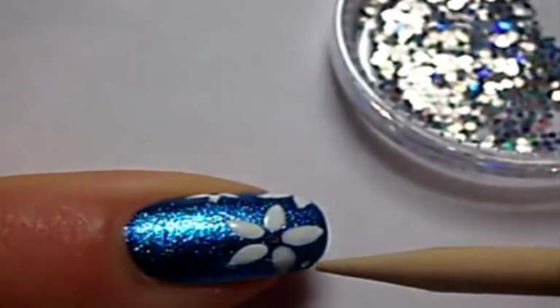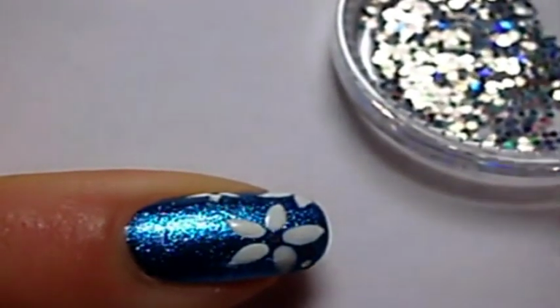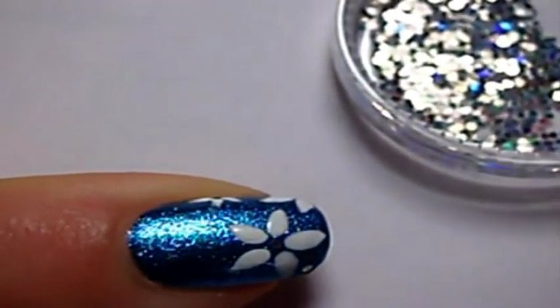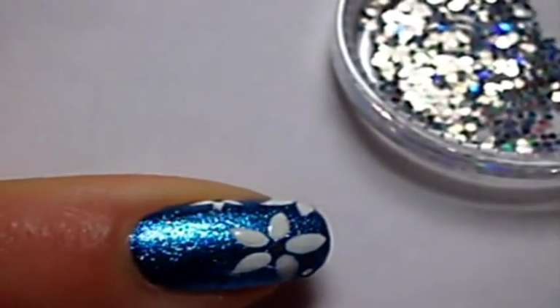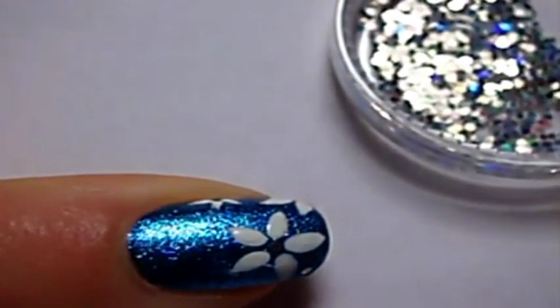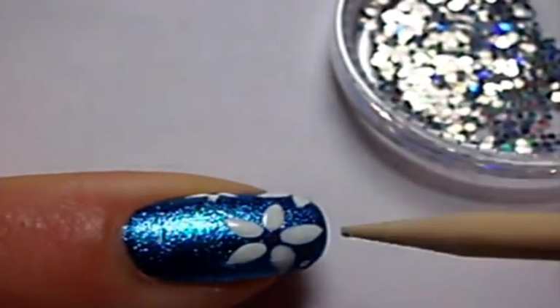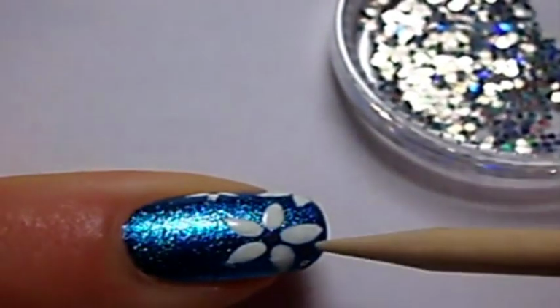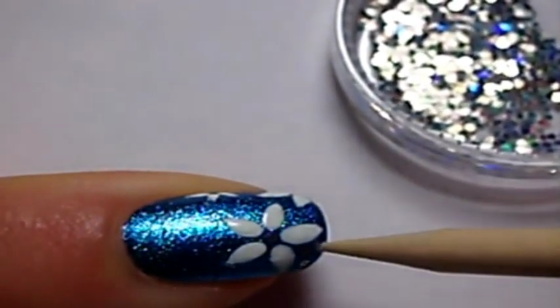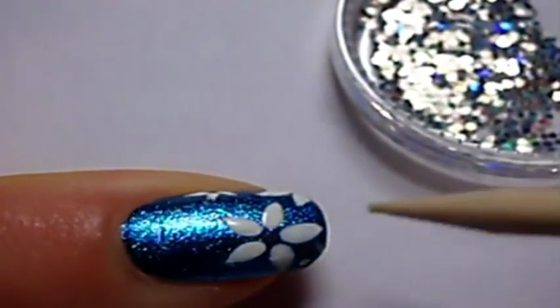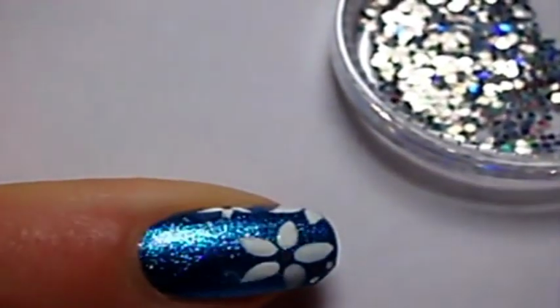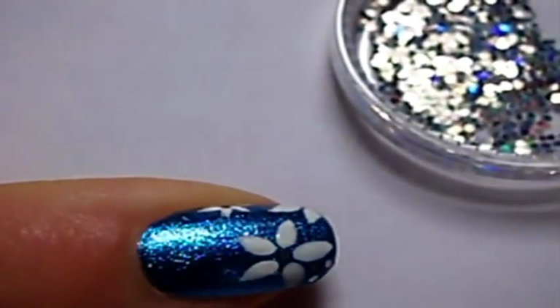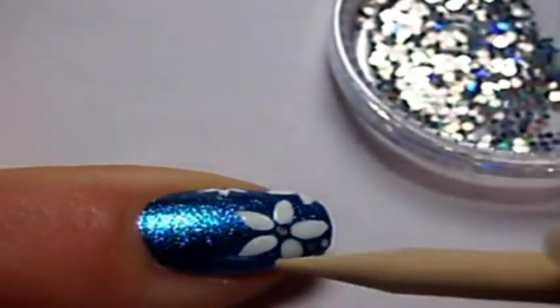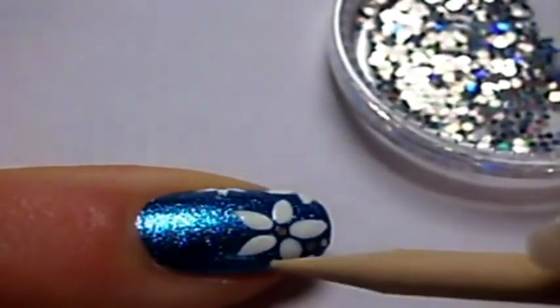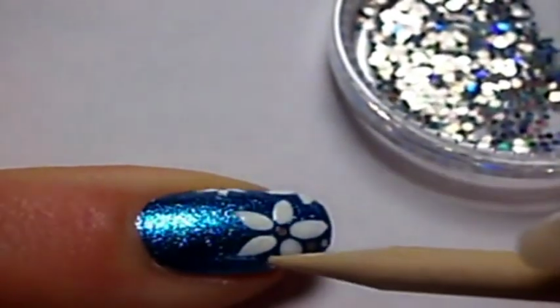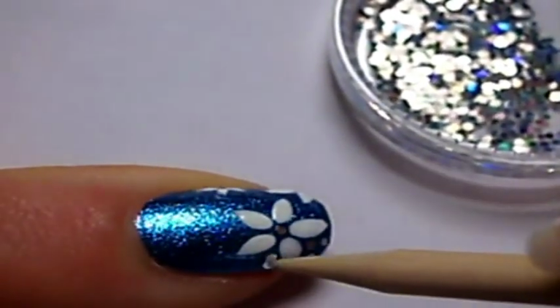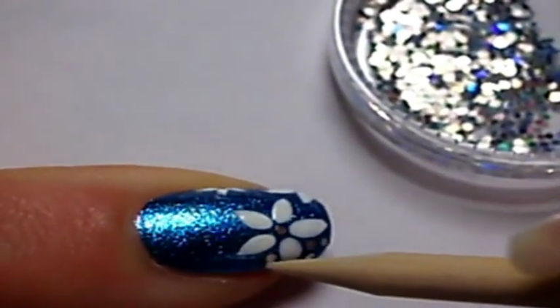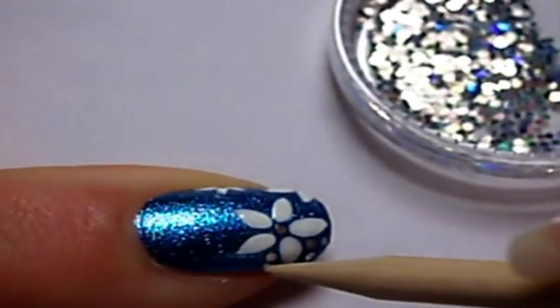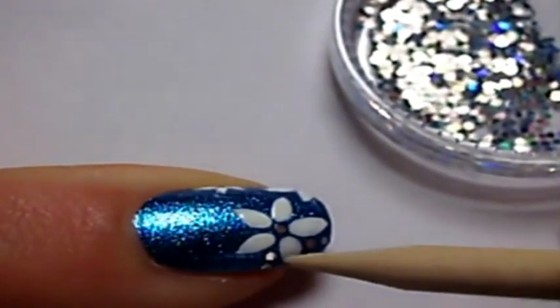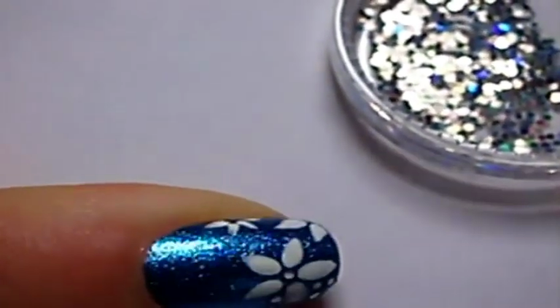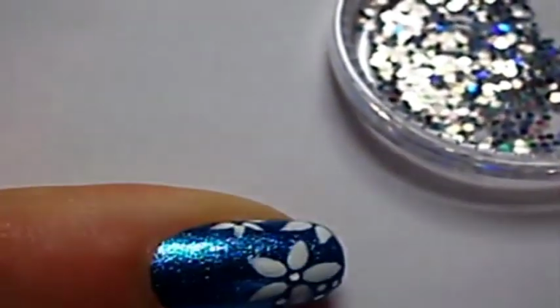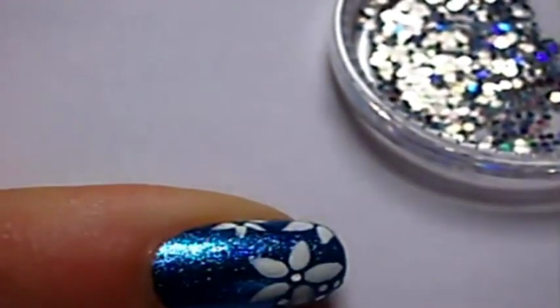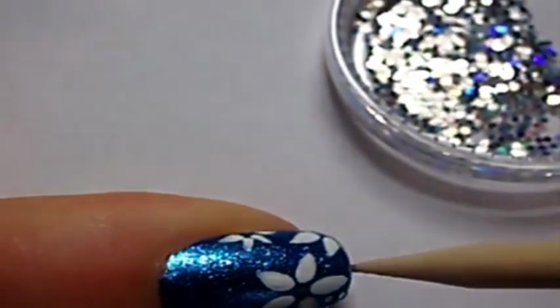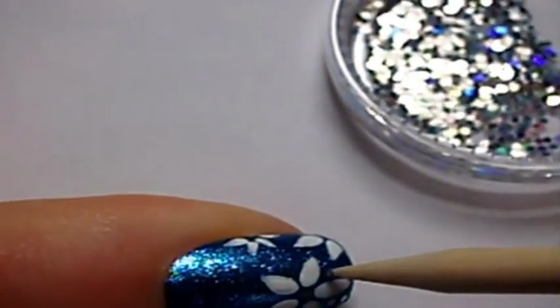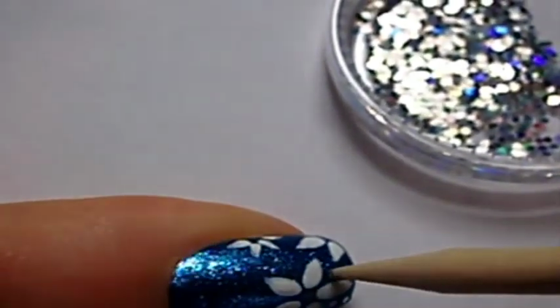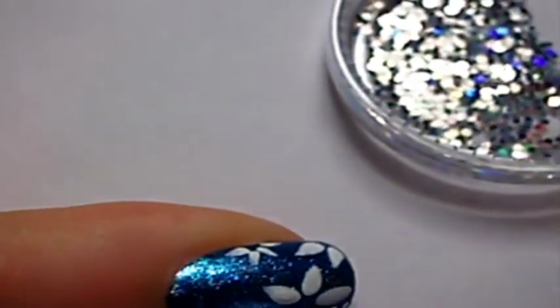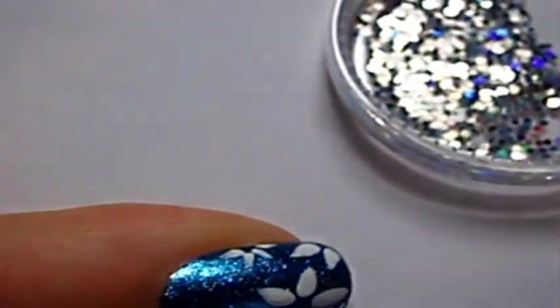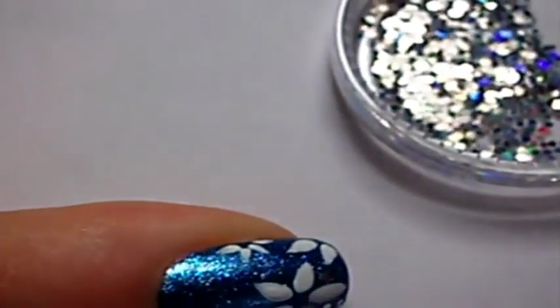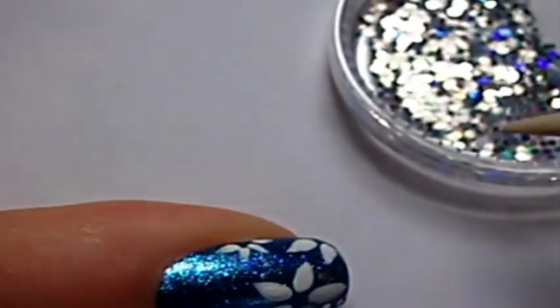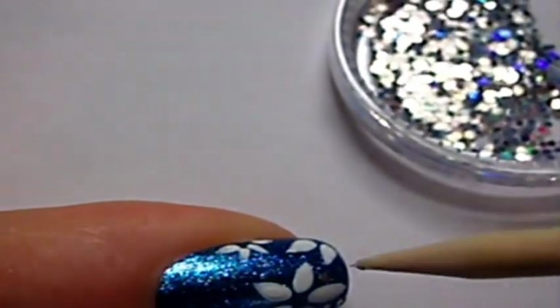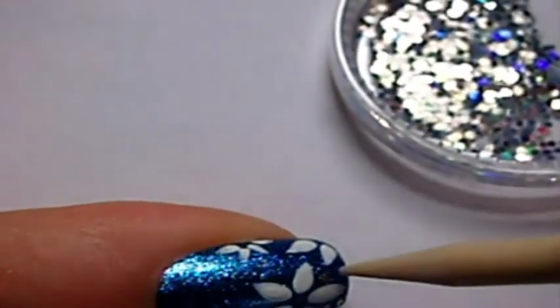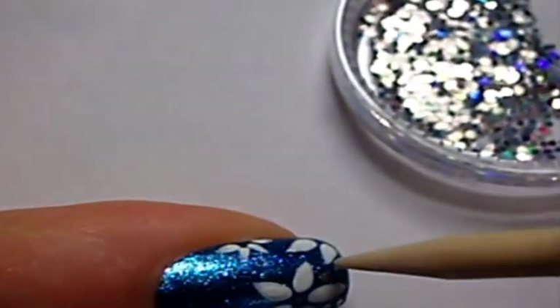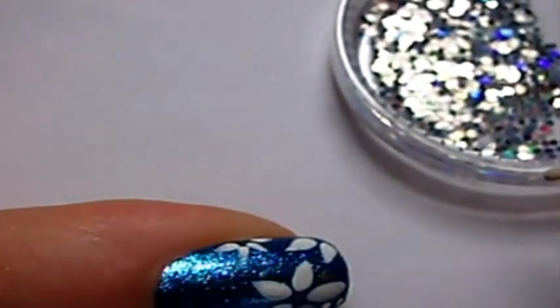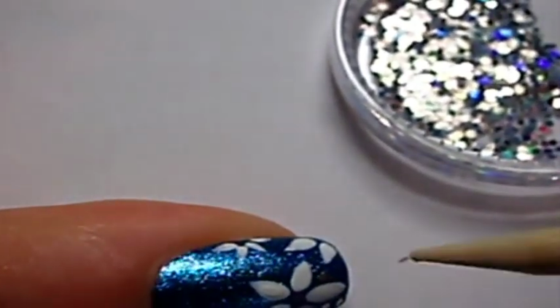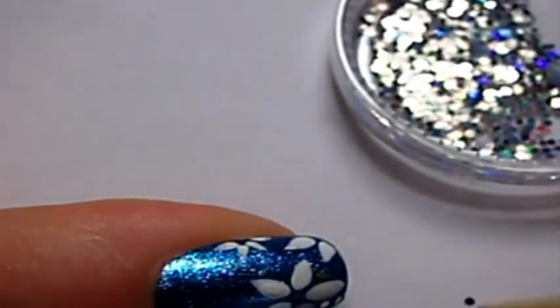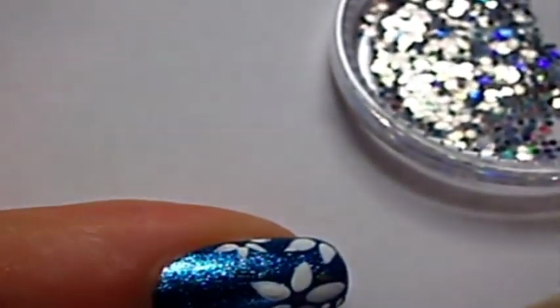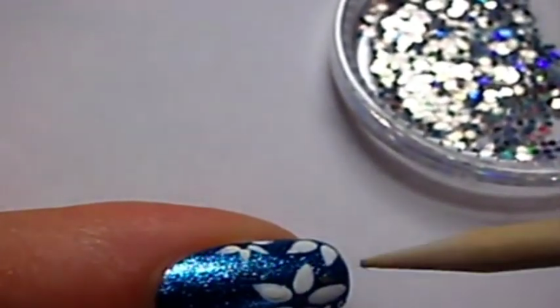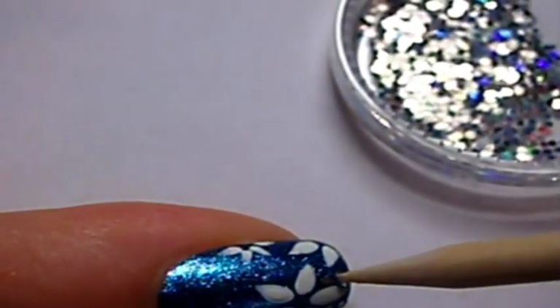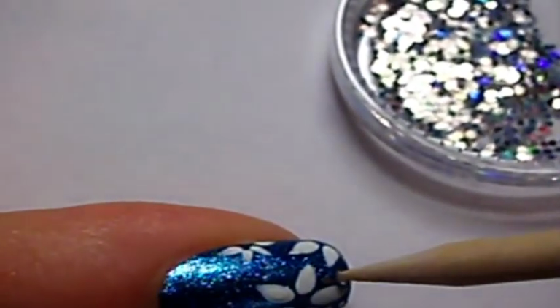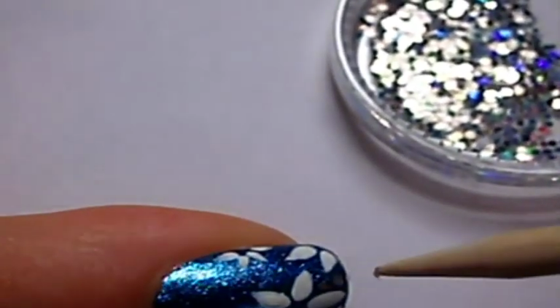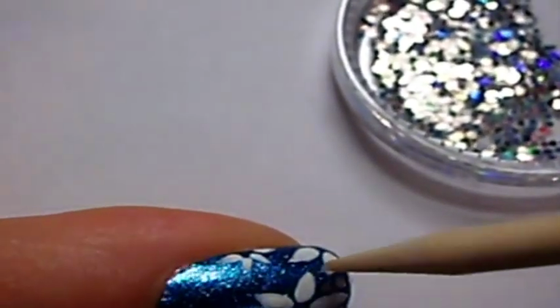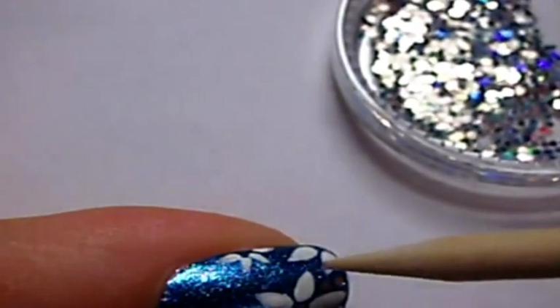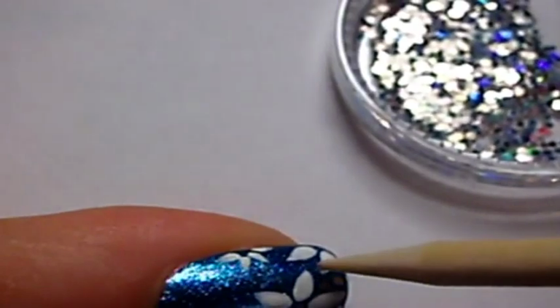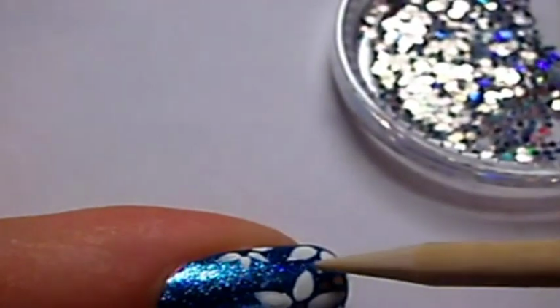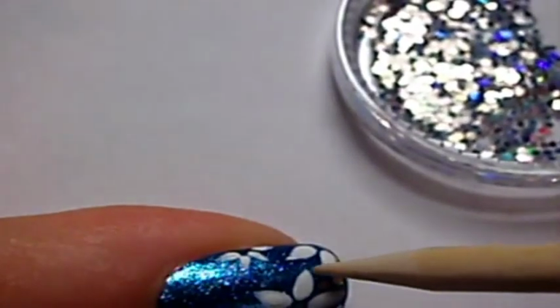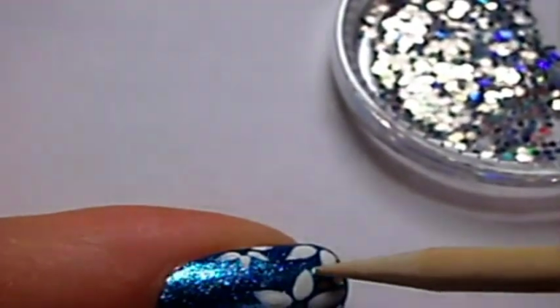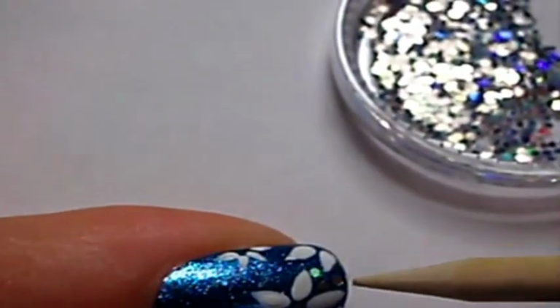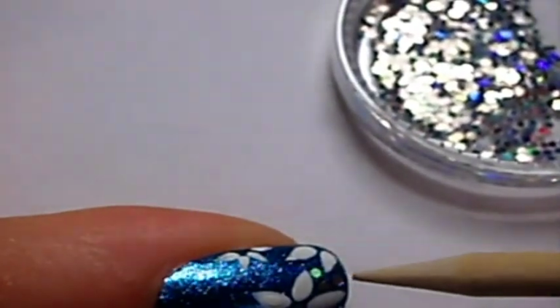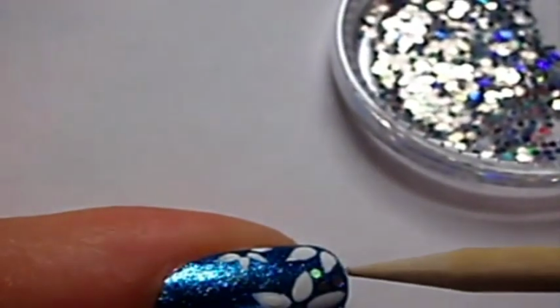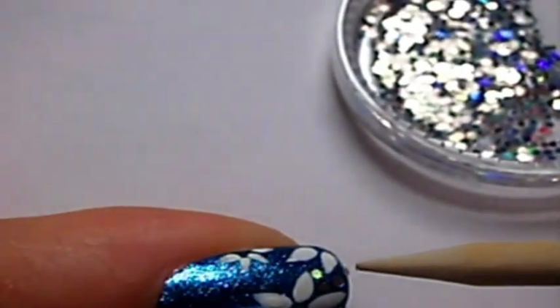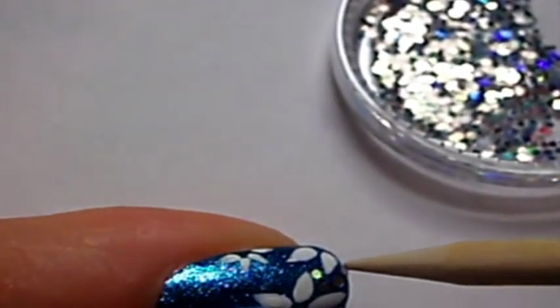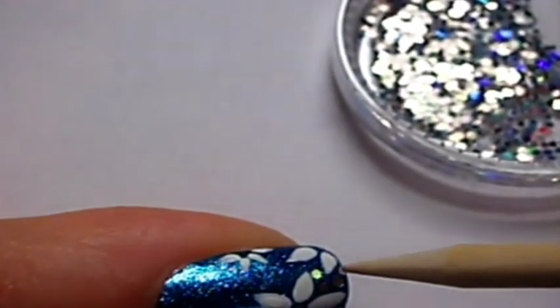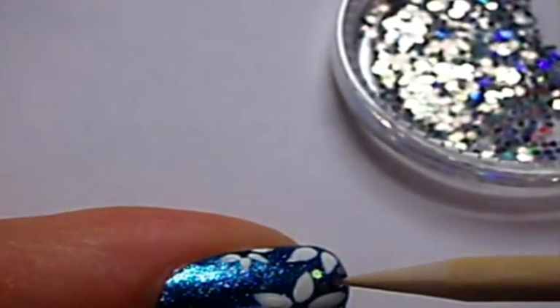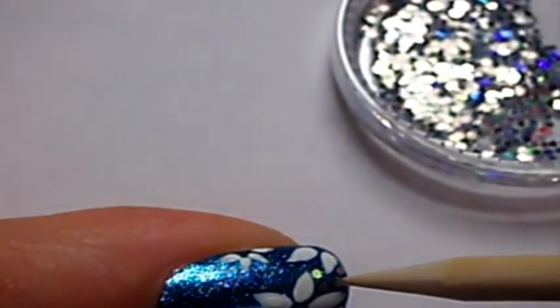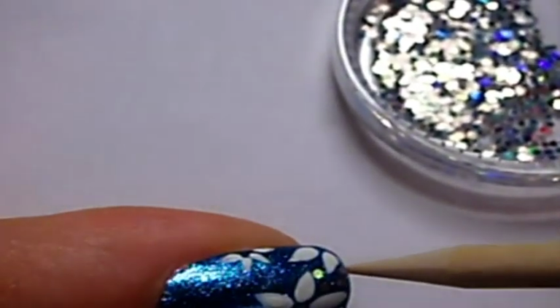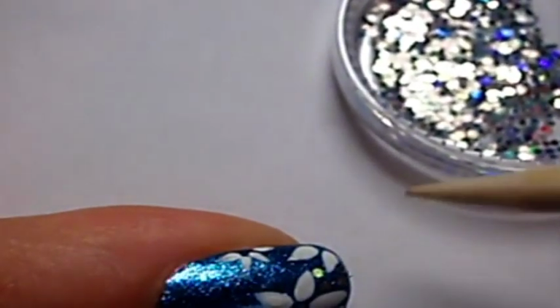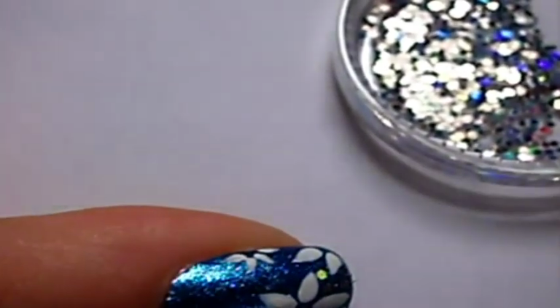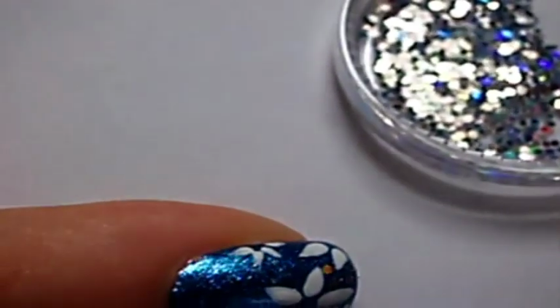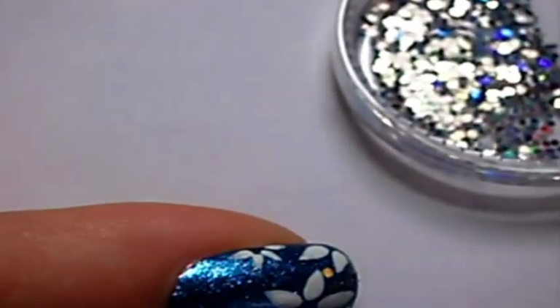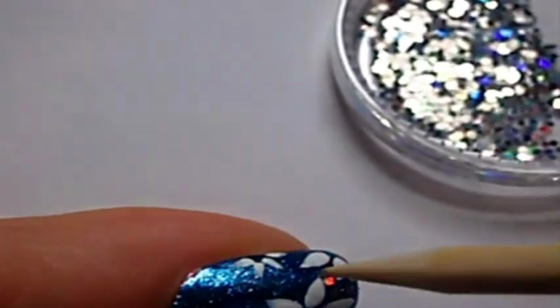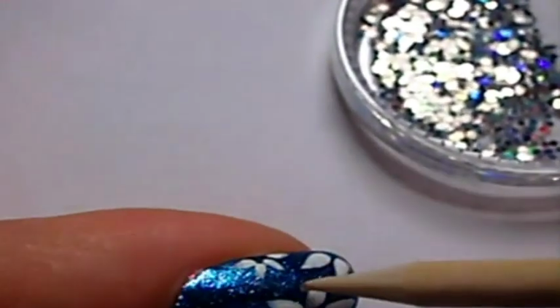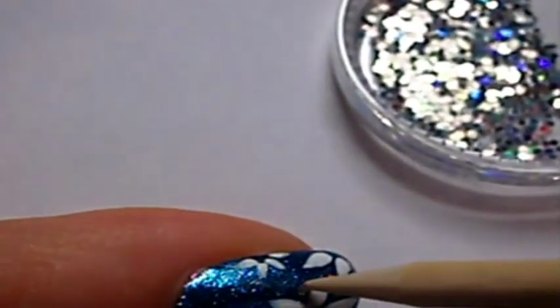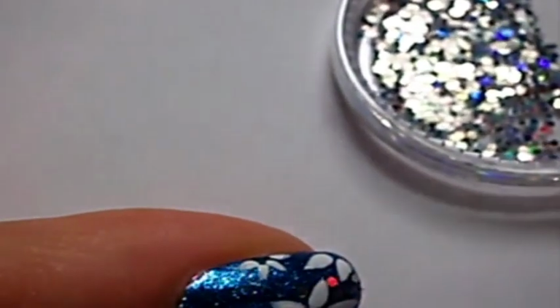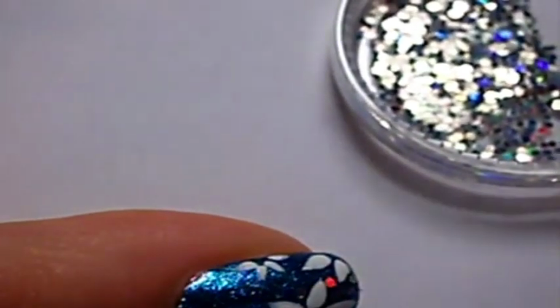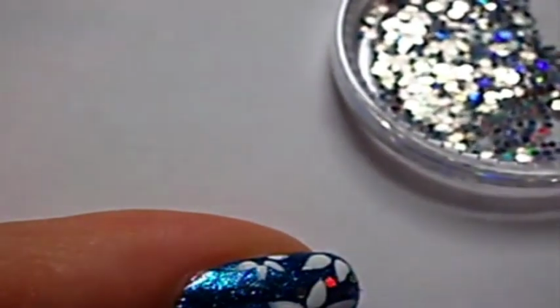A round brush with a large base and a very sharp end. But not a detailed brush because they are too thin.